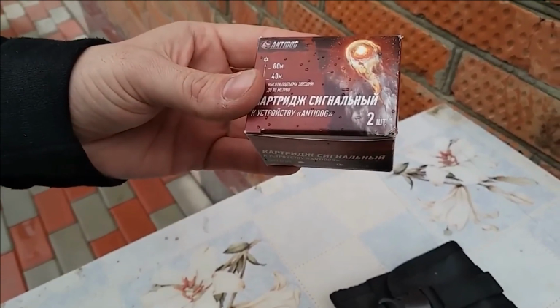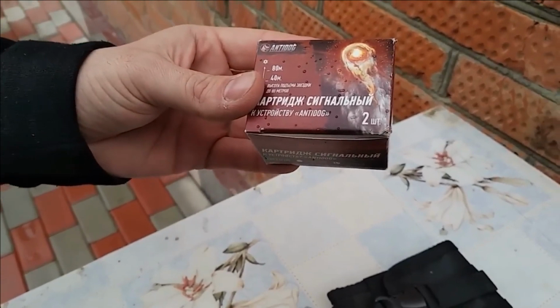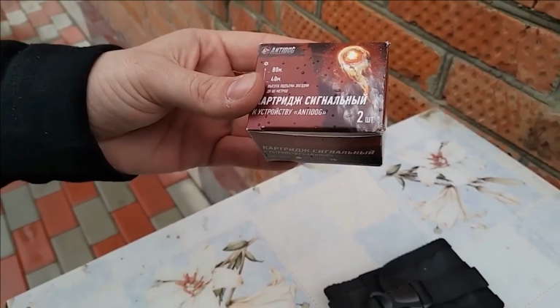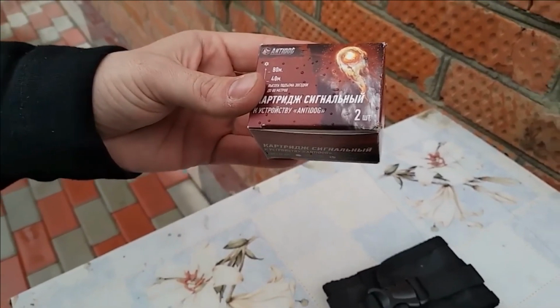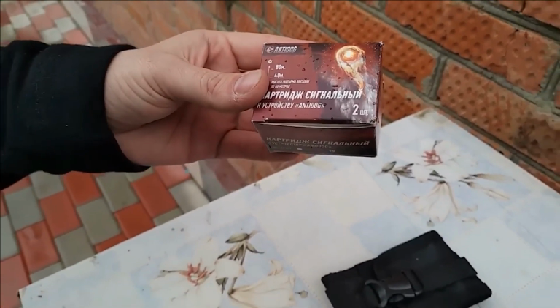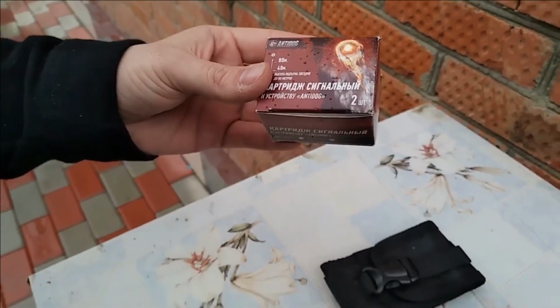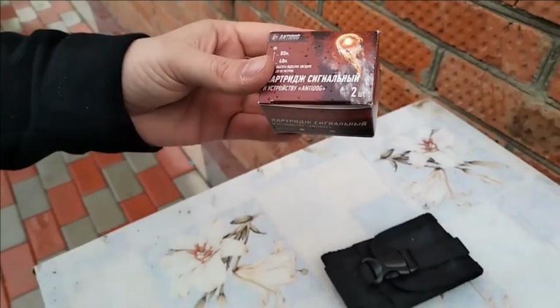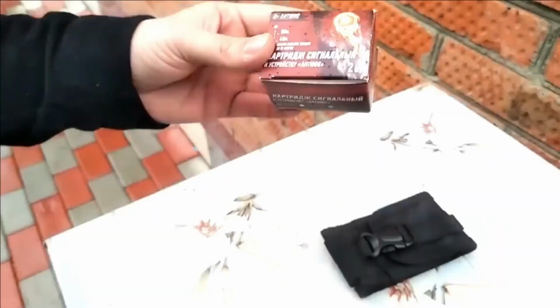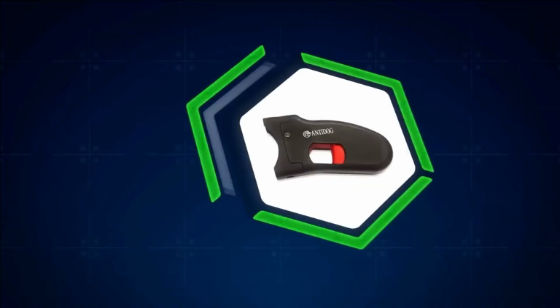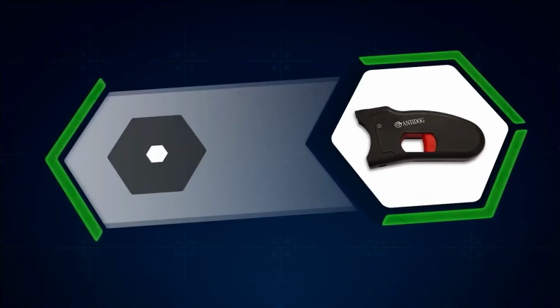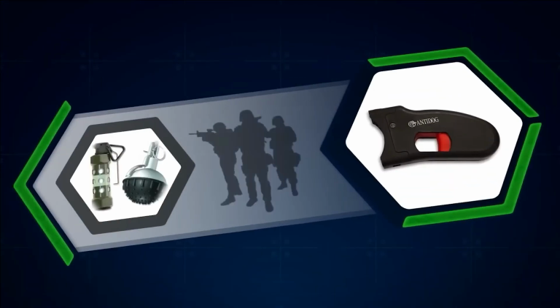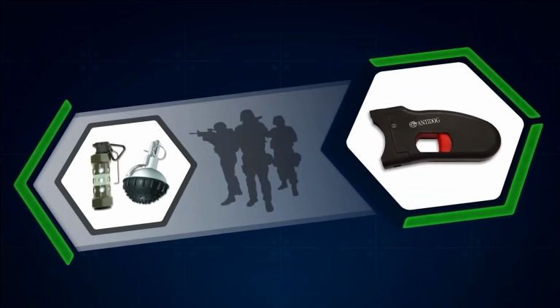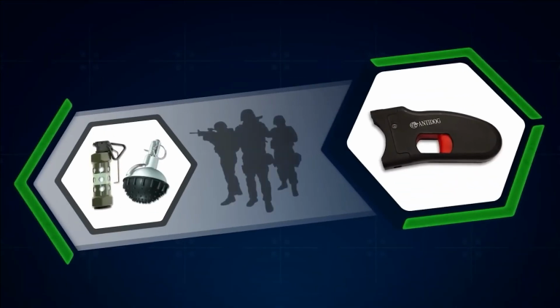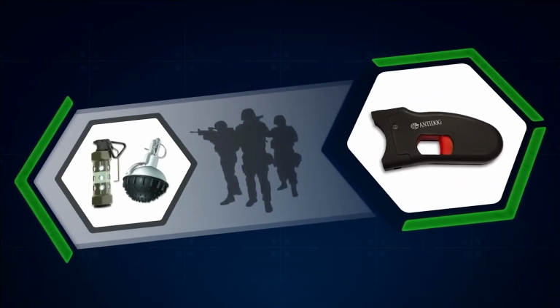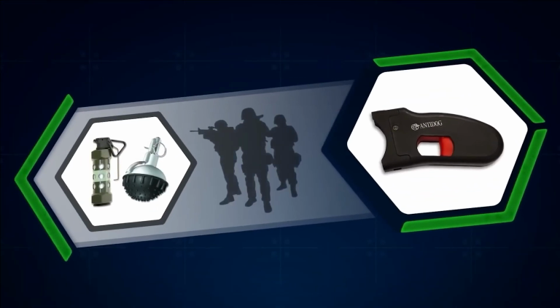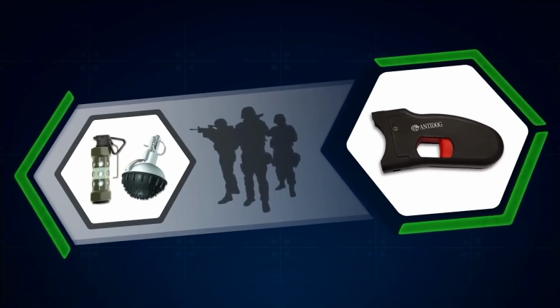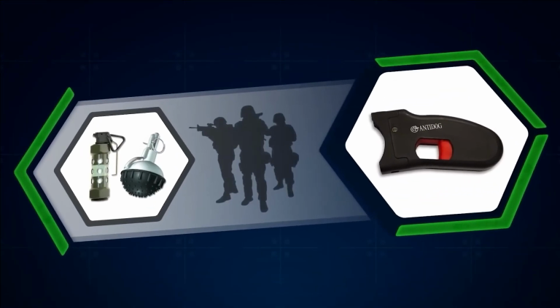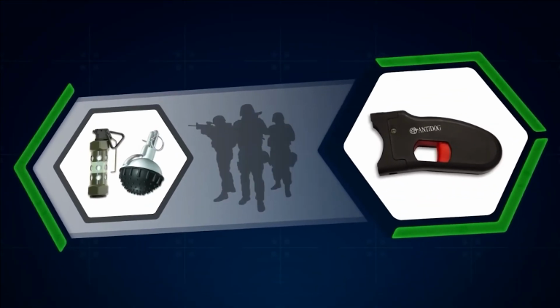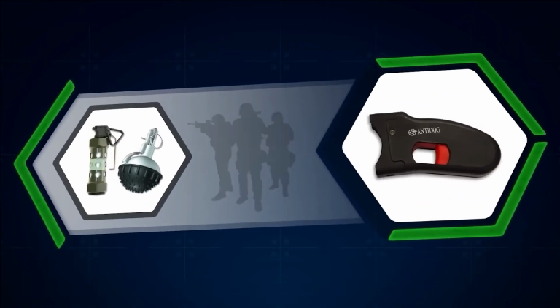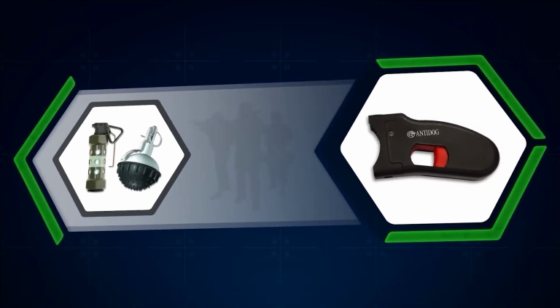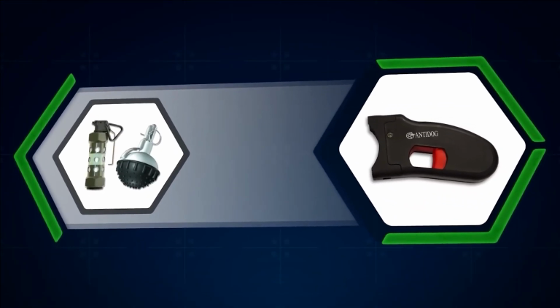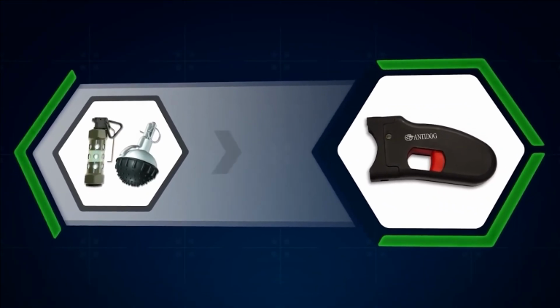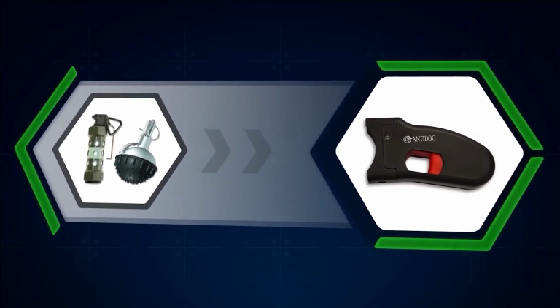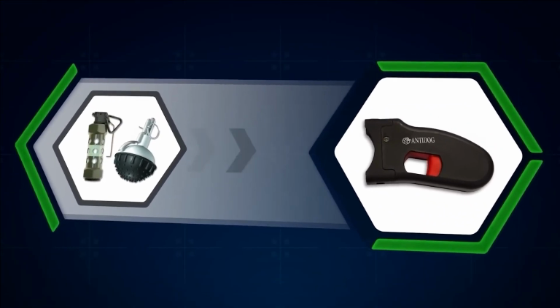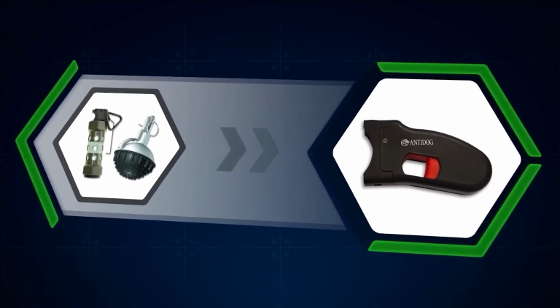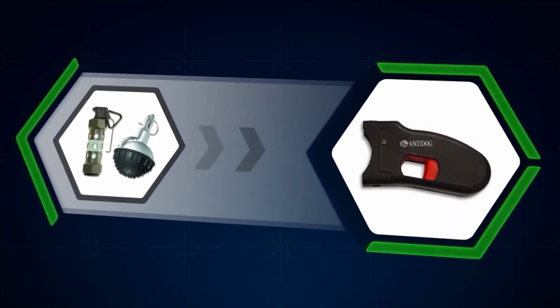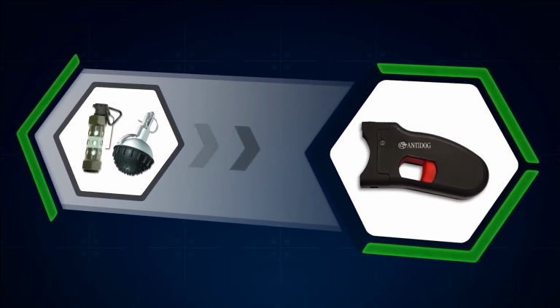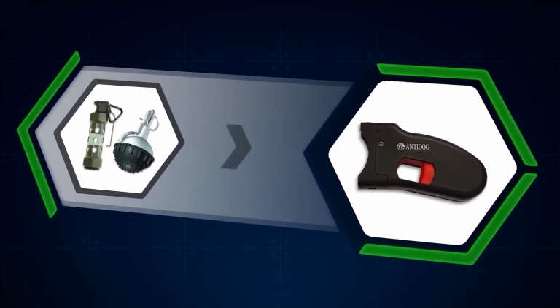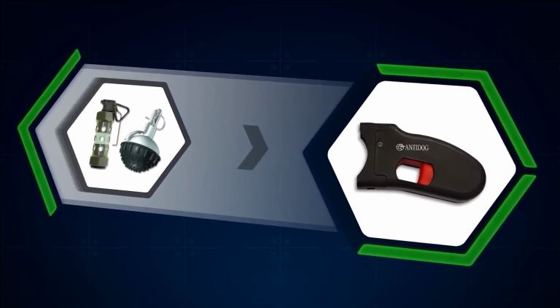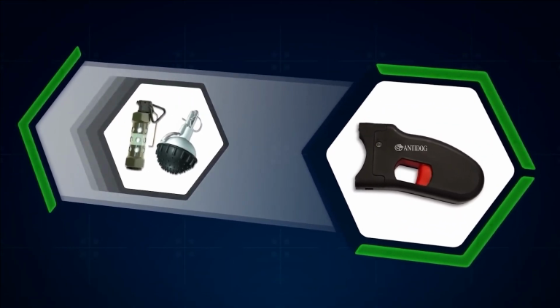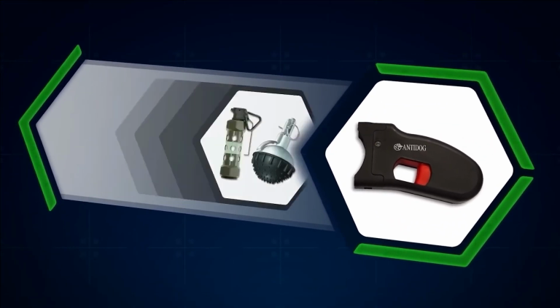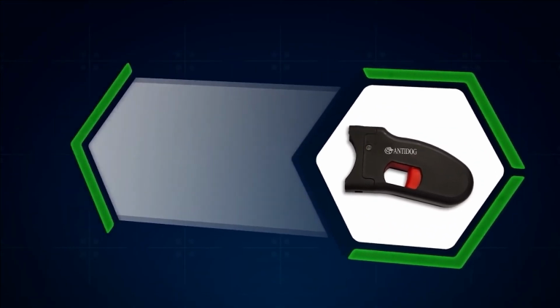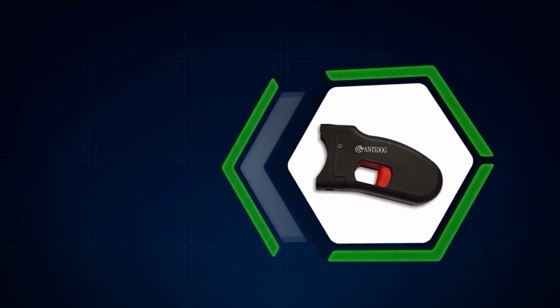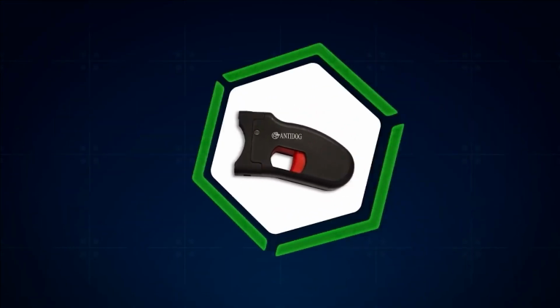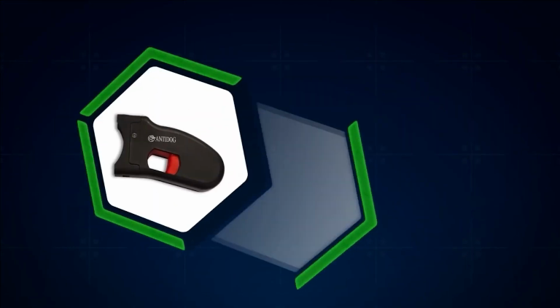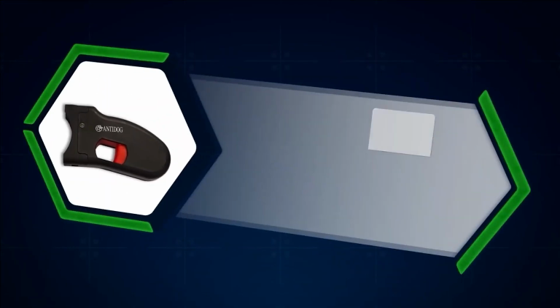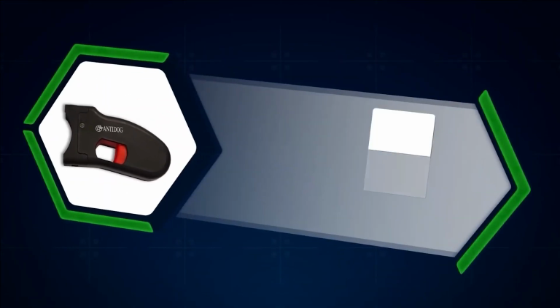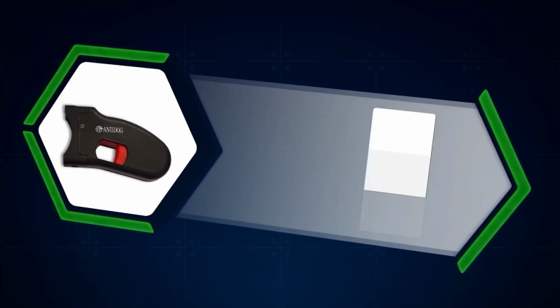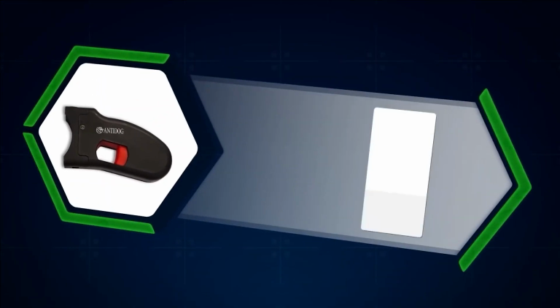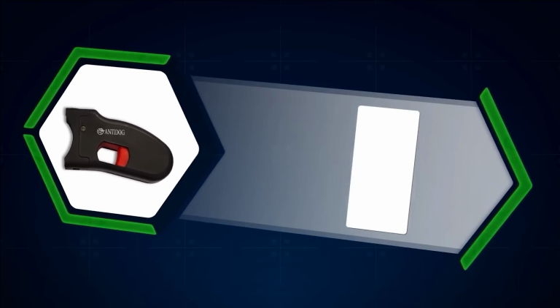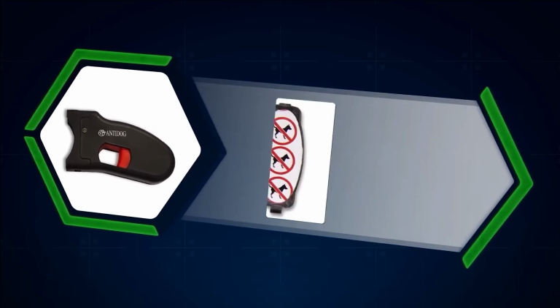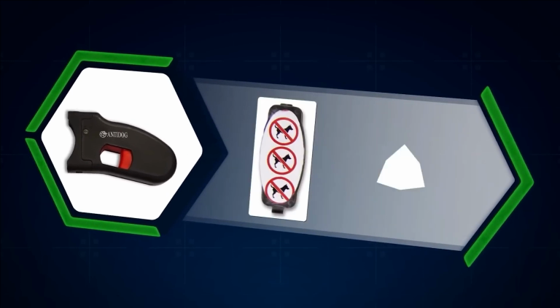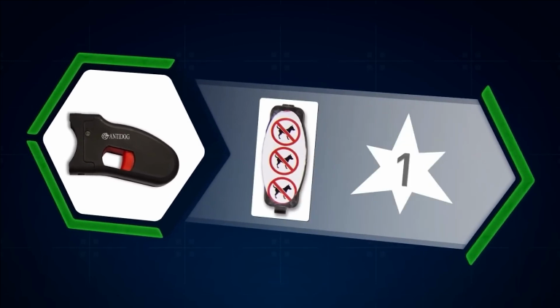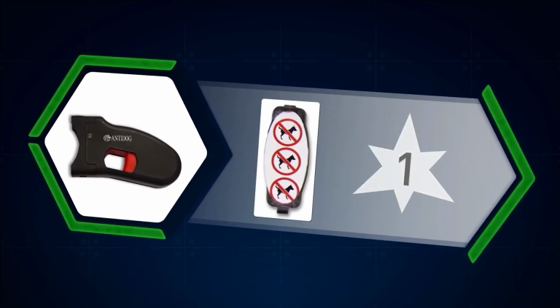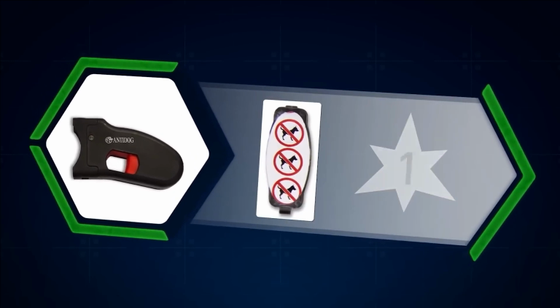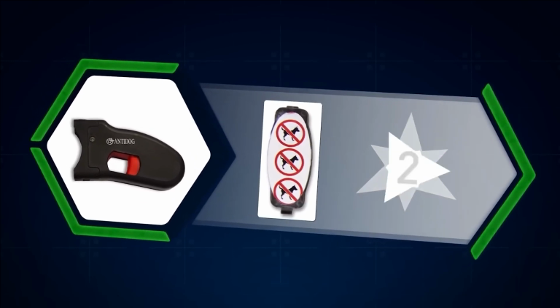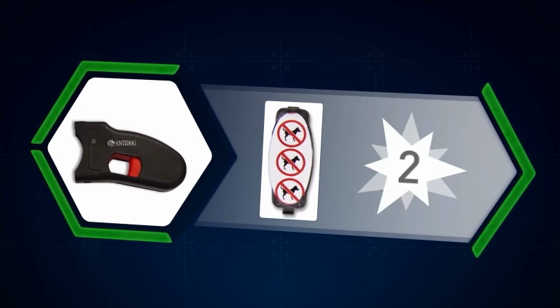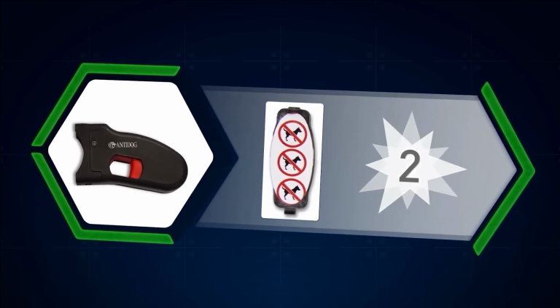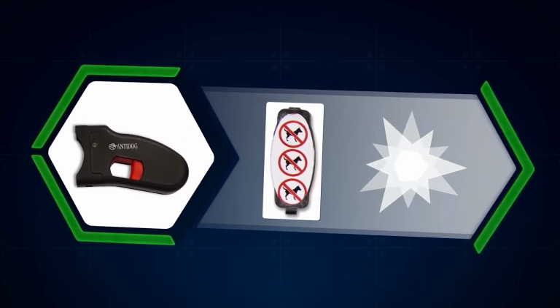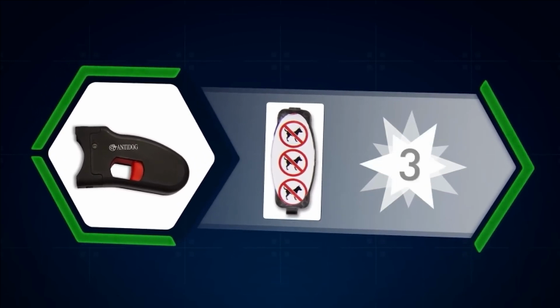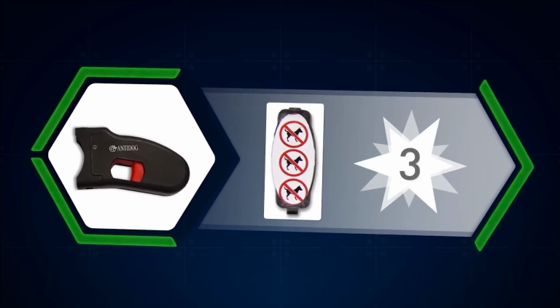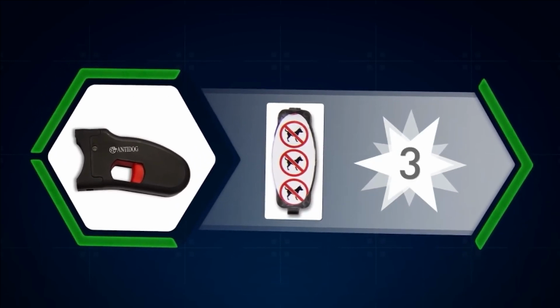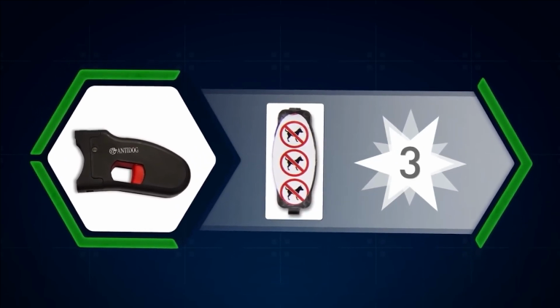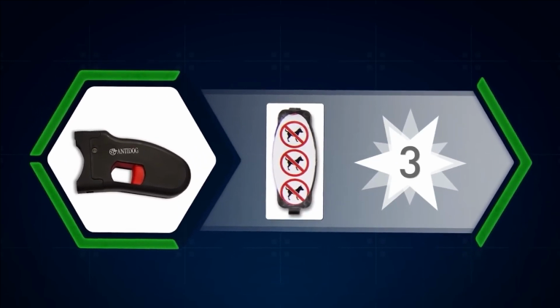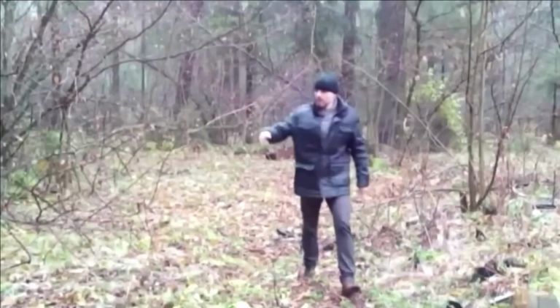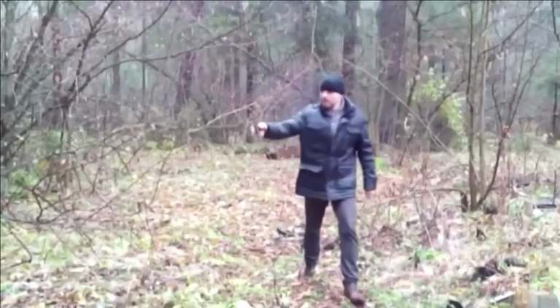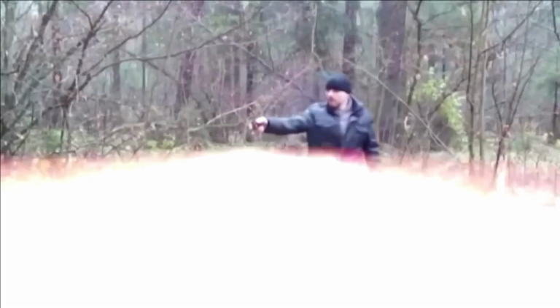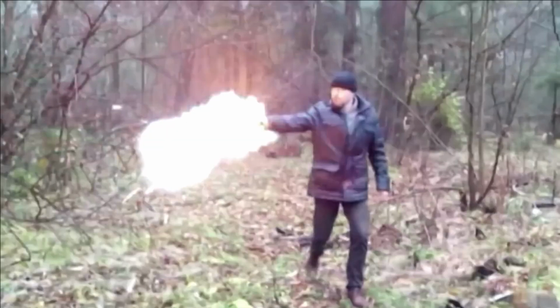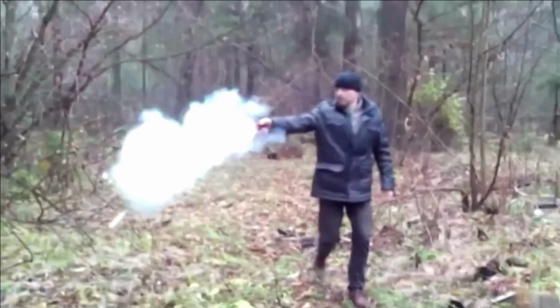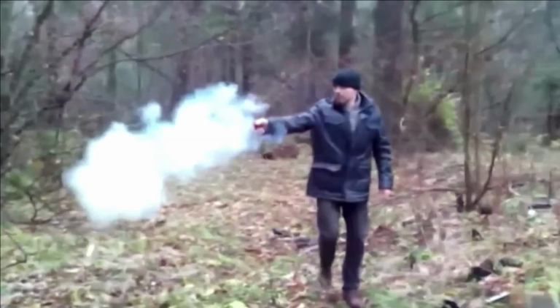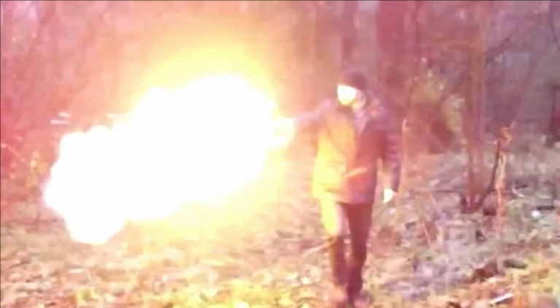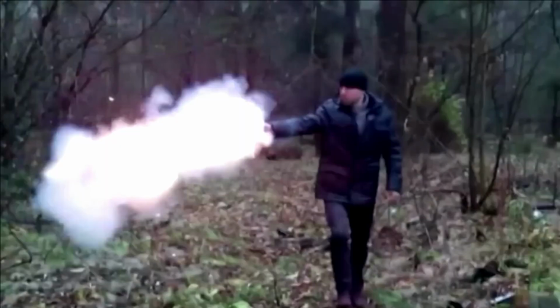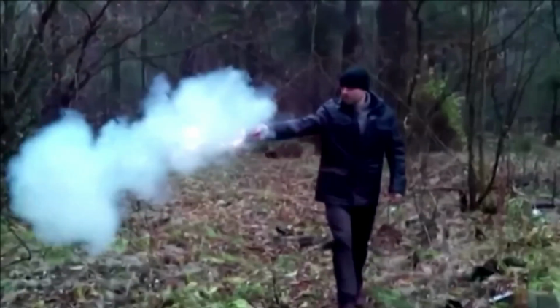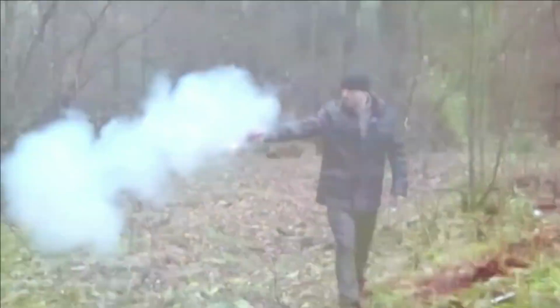Moreover, in an emergency, Anti-Dog can serve as a signaling tool. The approximate price of this remarkable invention is $50.